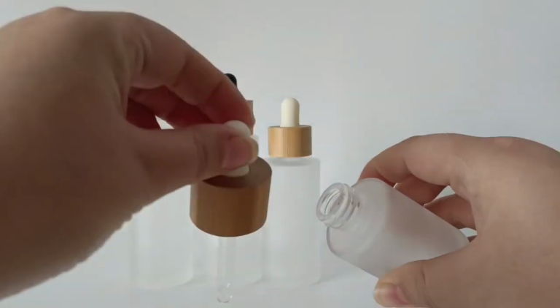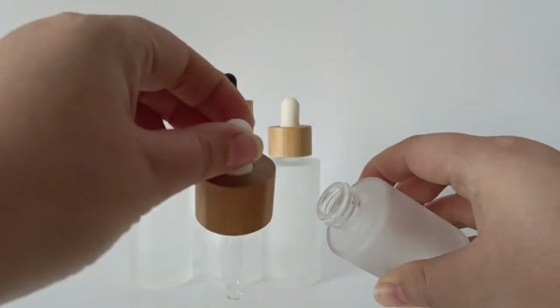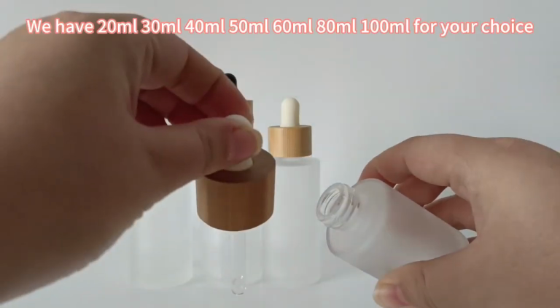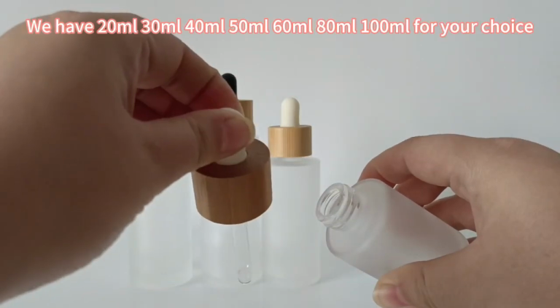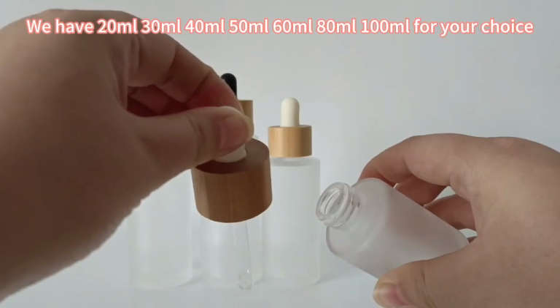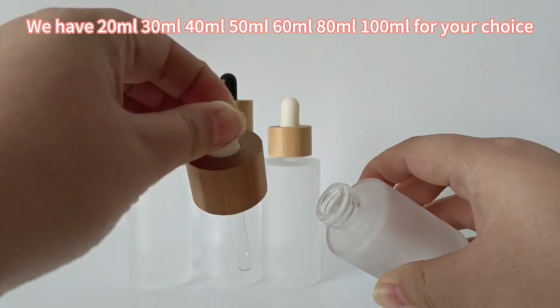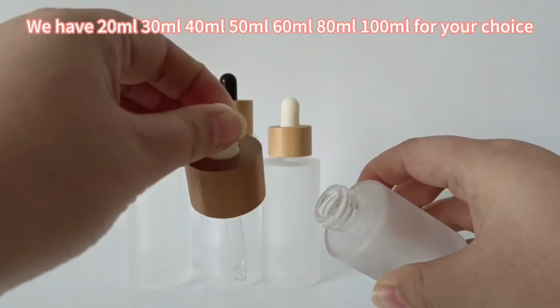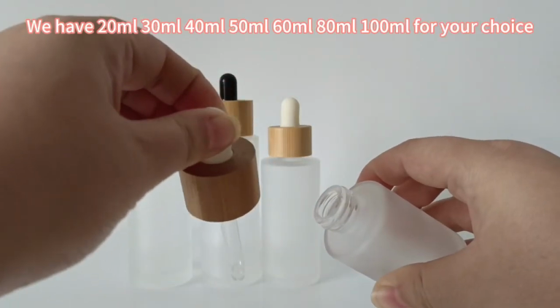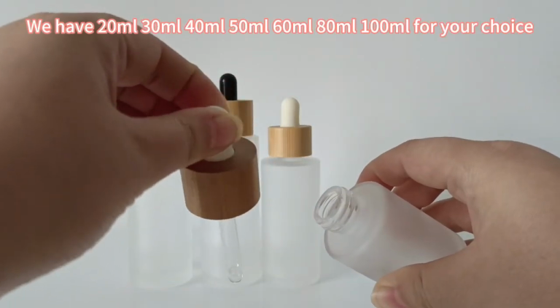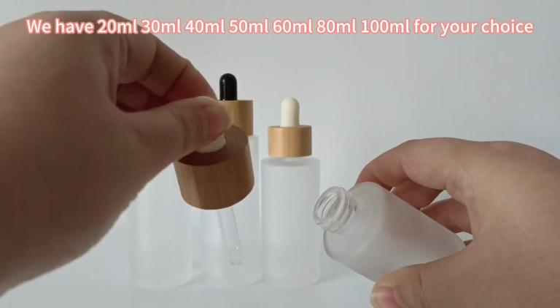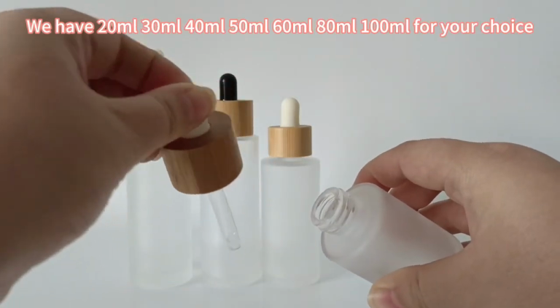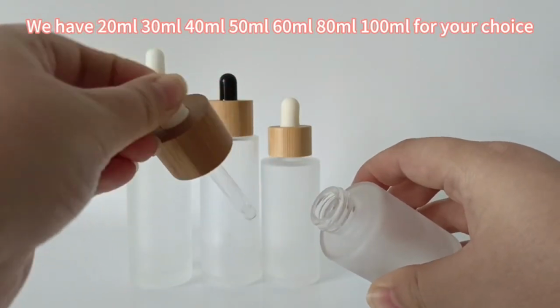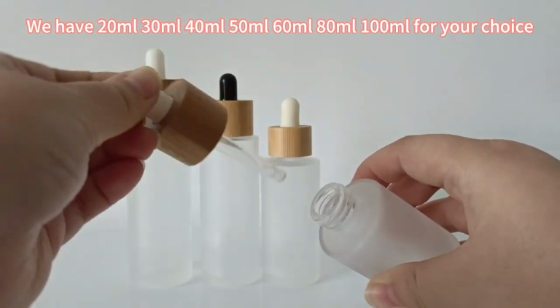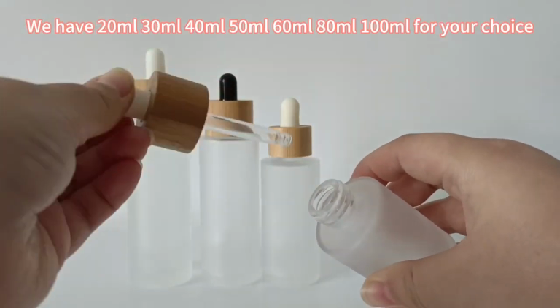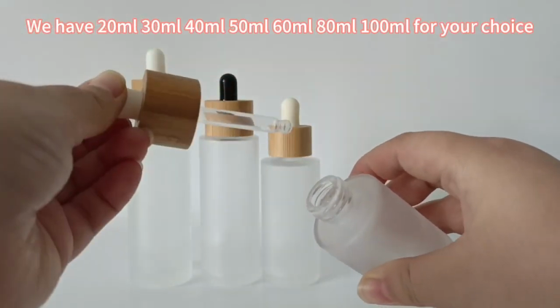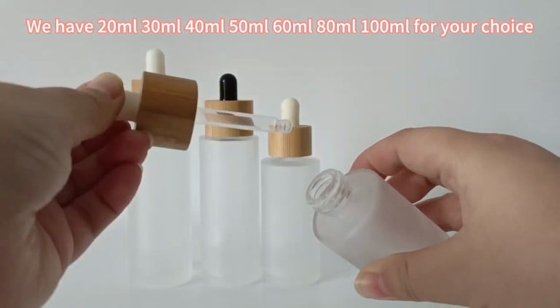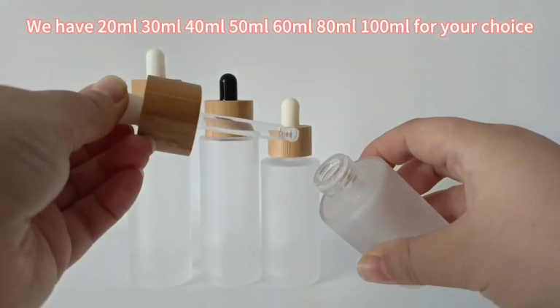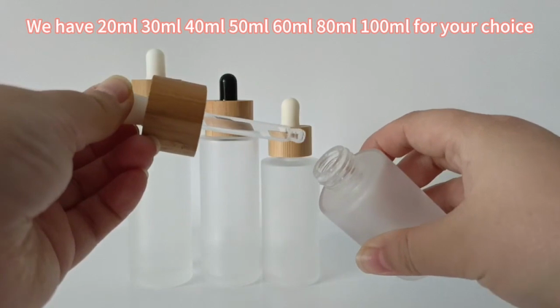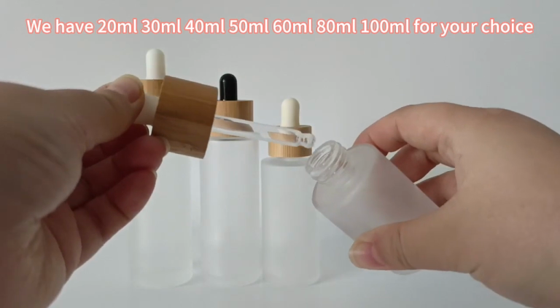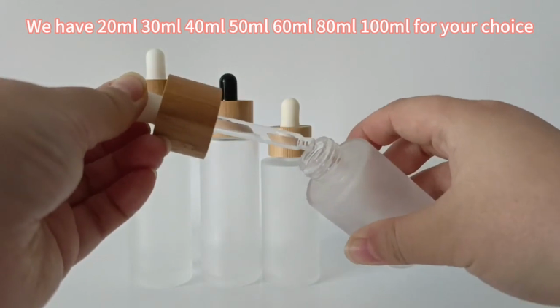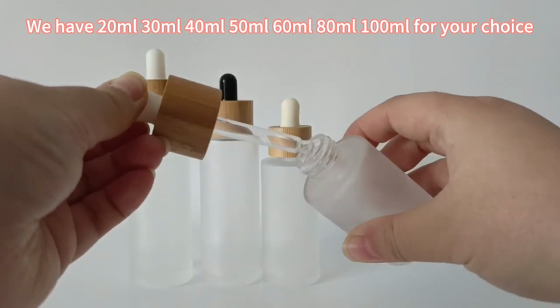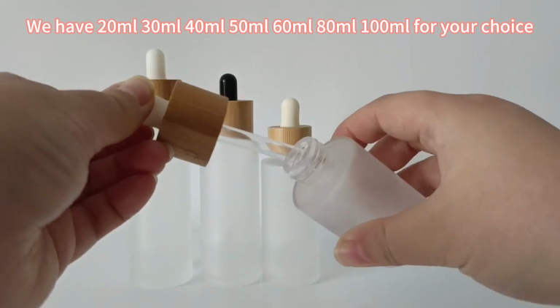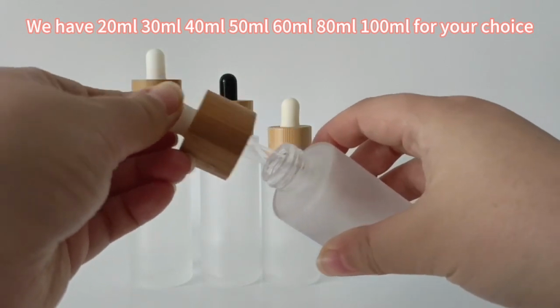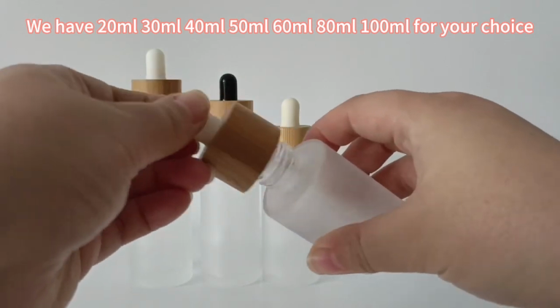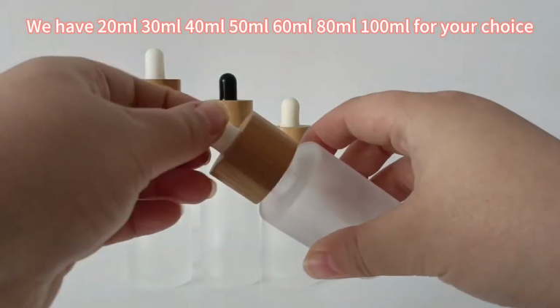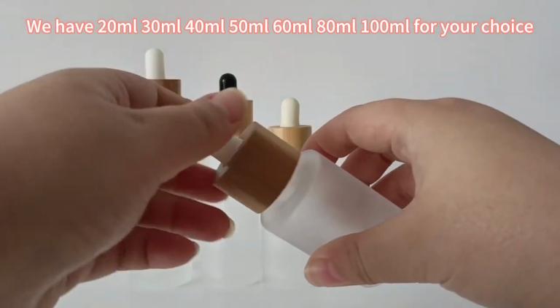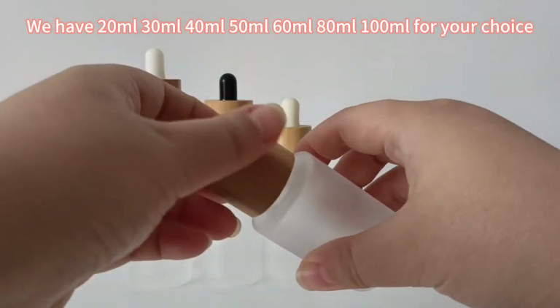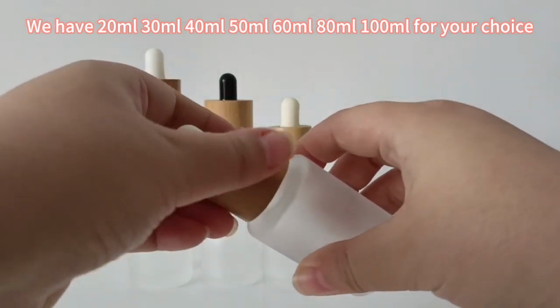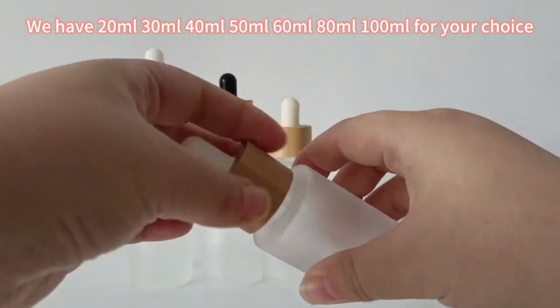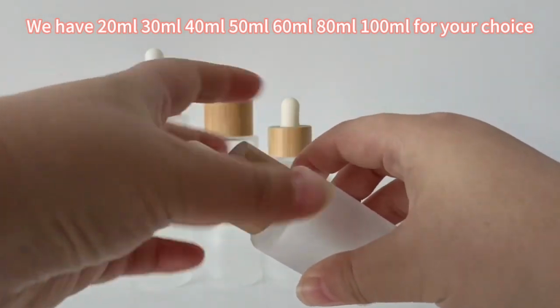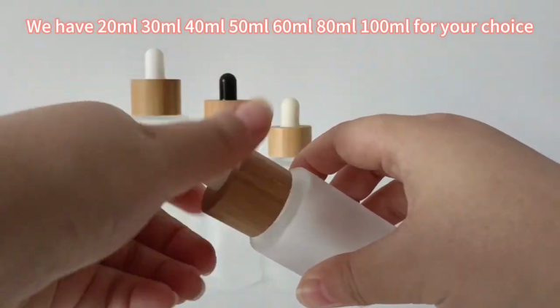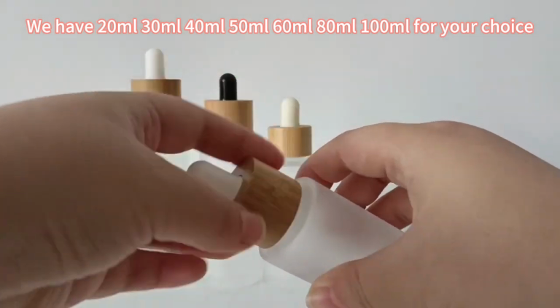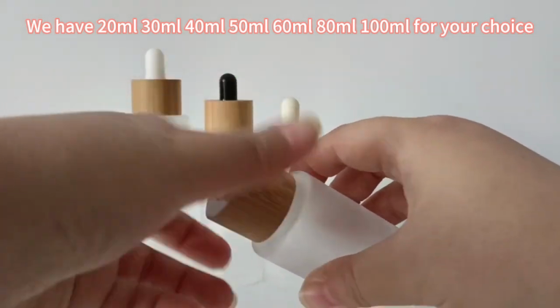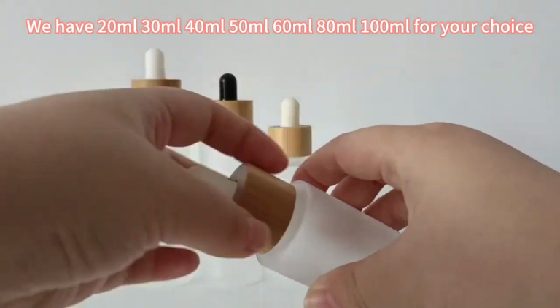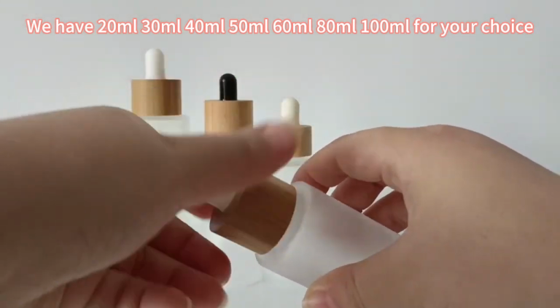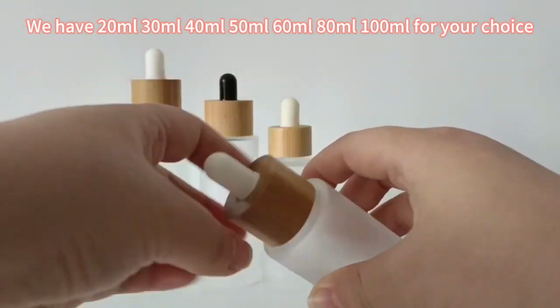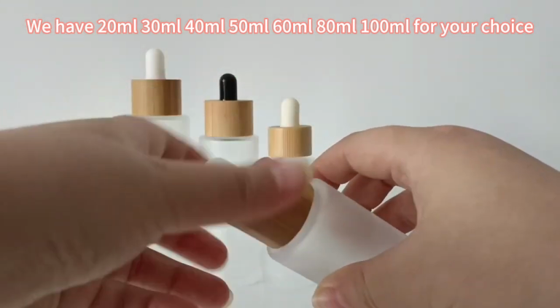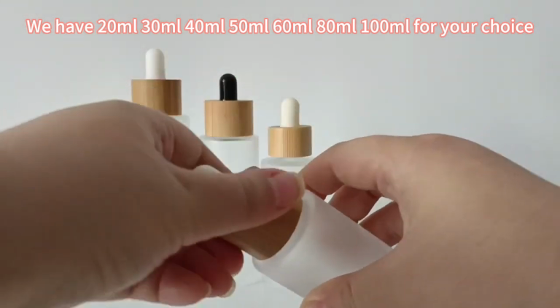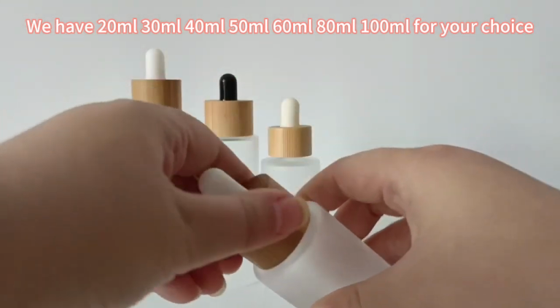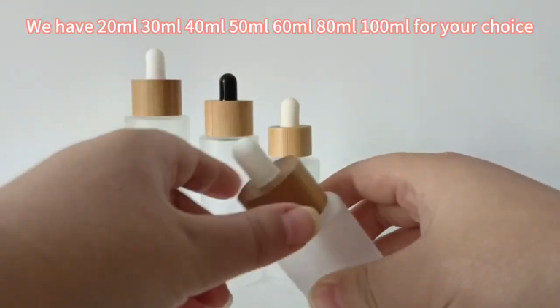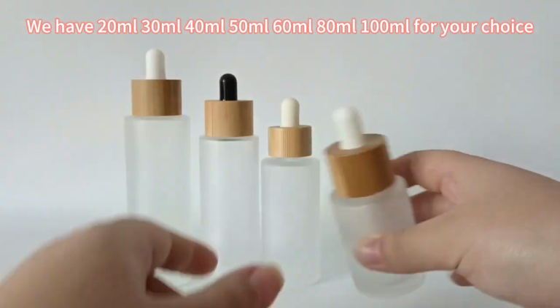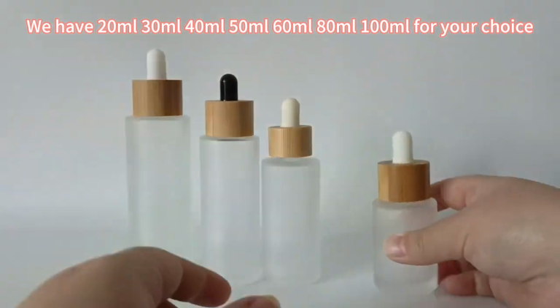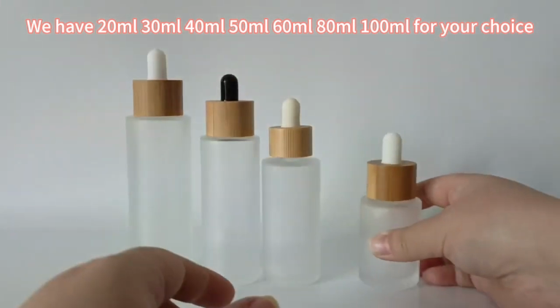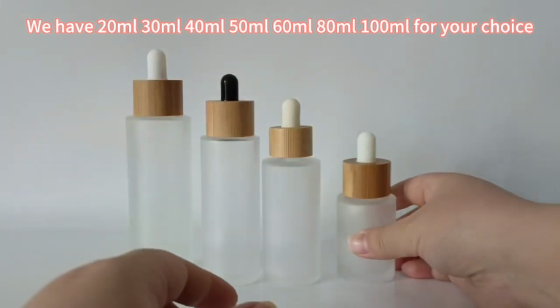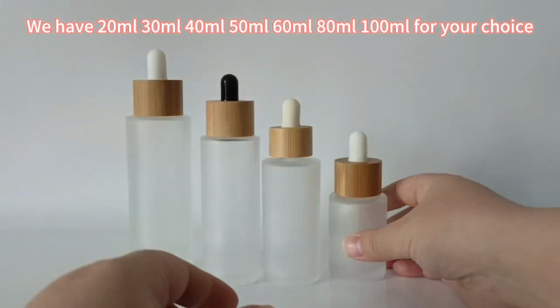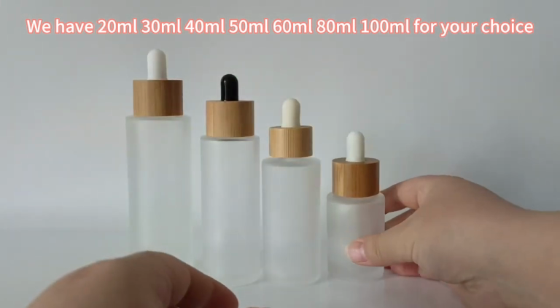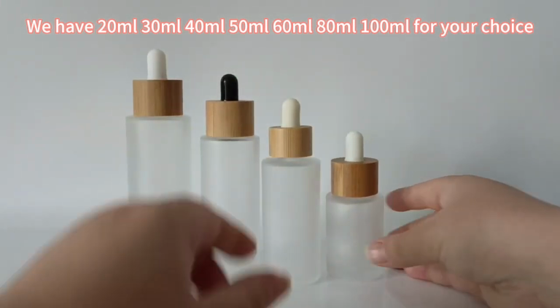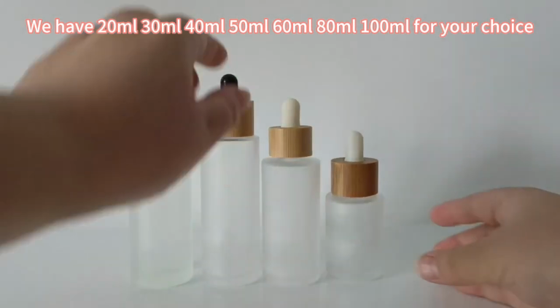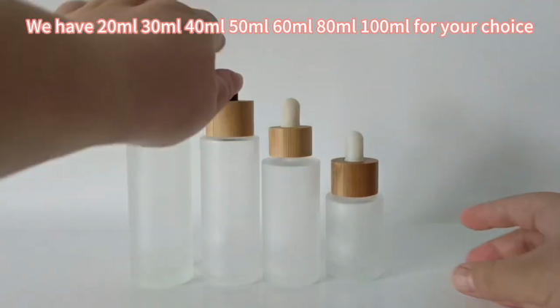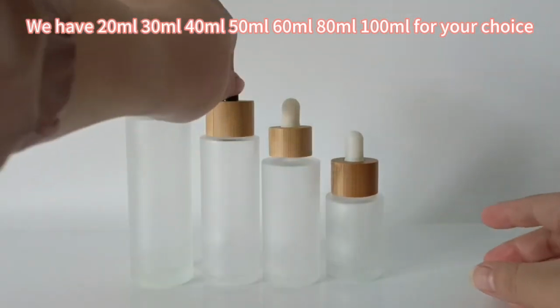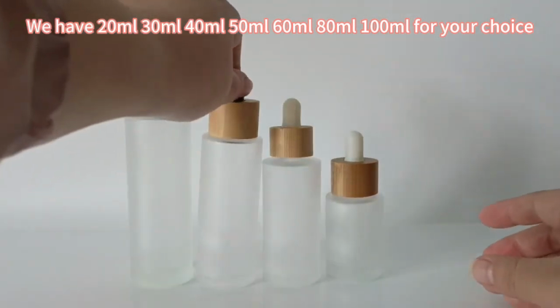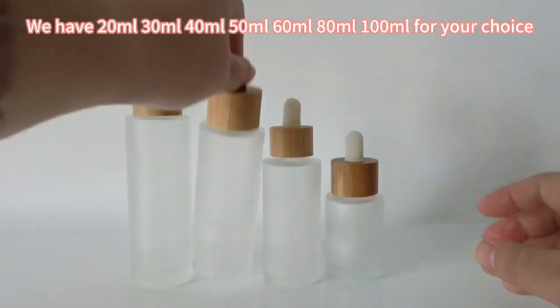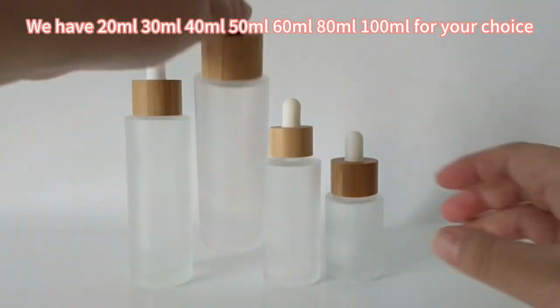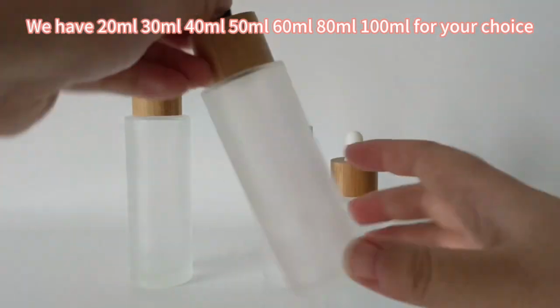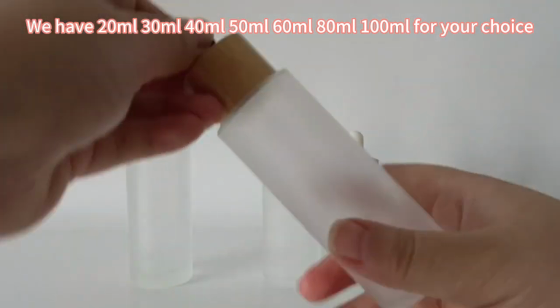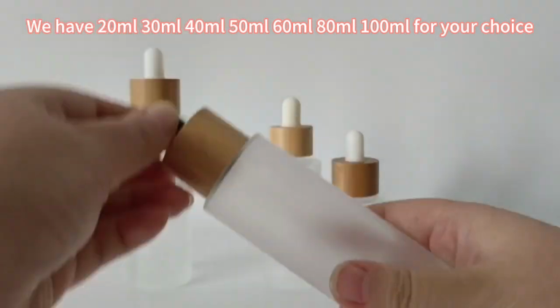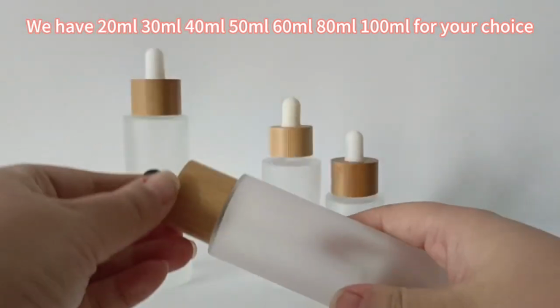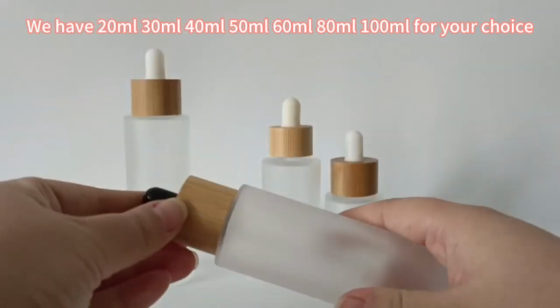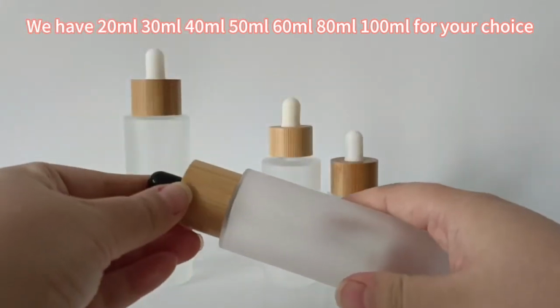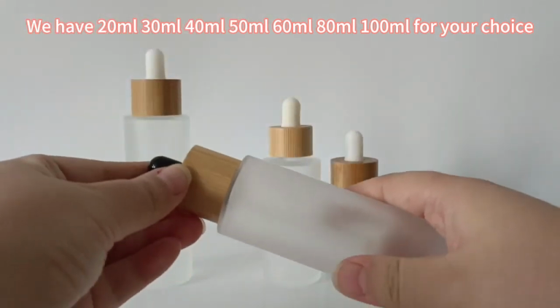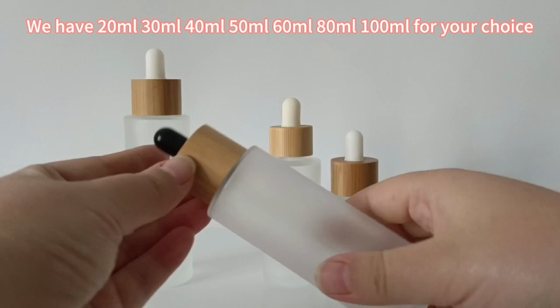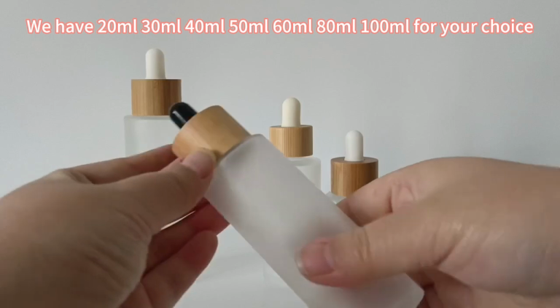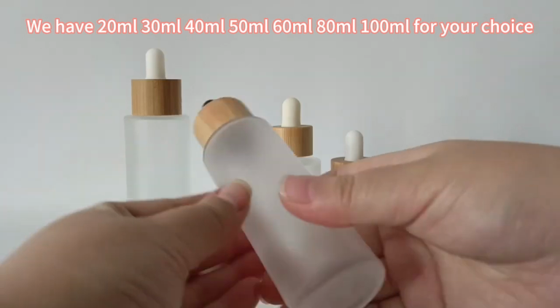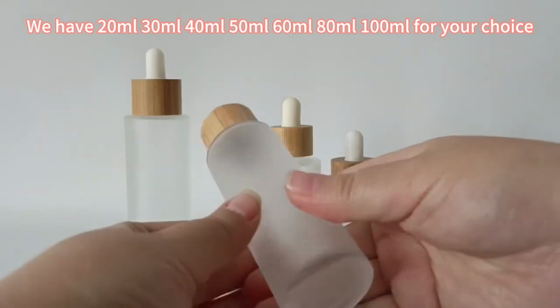We have 20ml, 30ml, 40ml, 50ml, 60ml, 80ml, and 100ml for your choice.